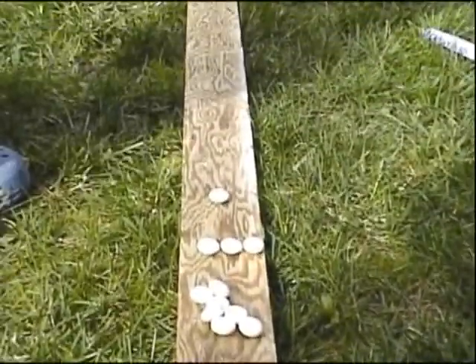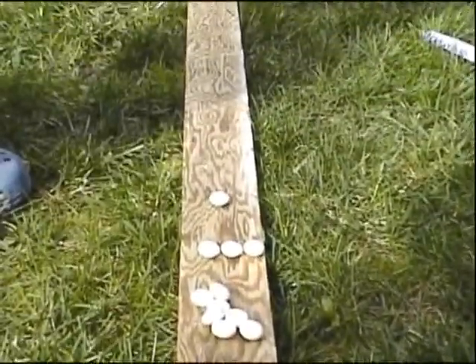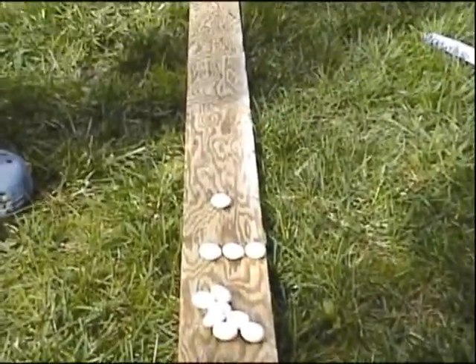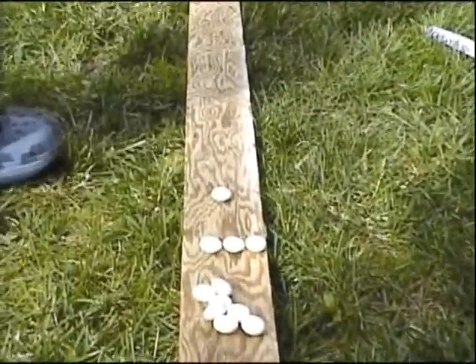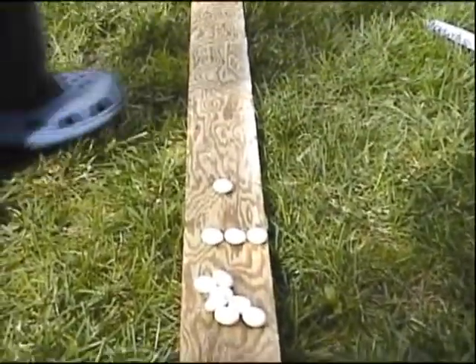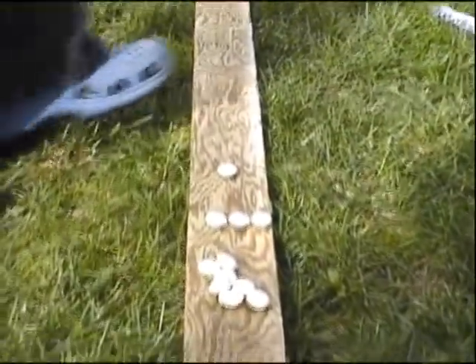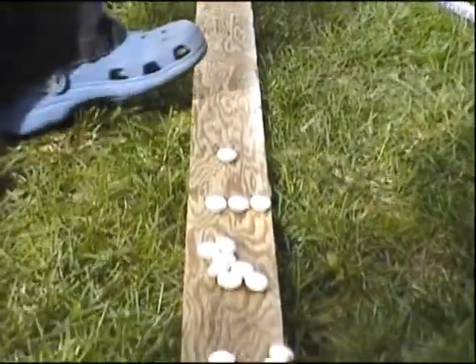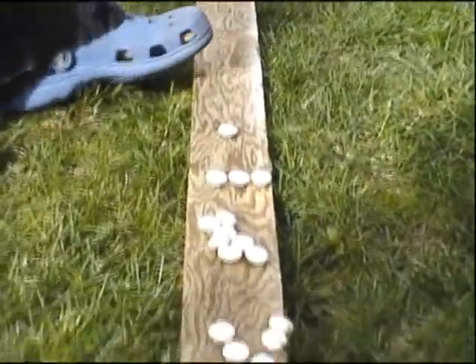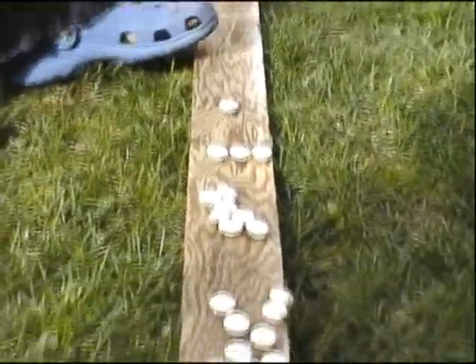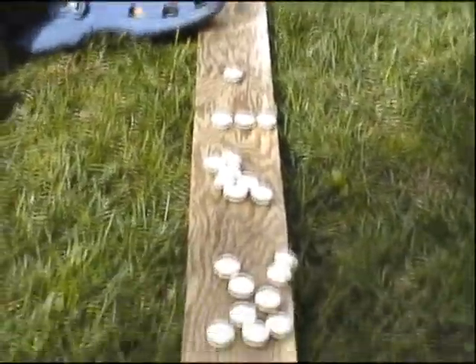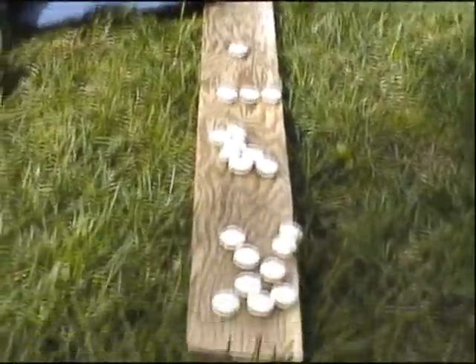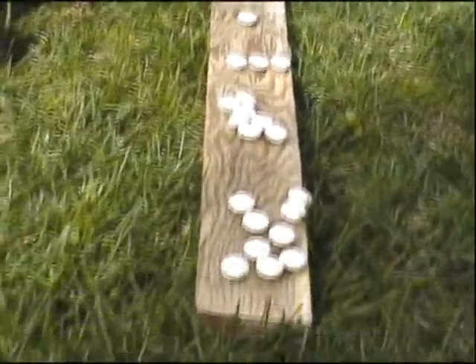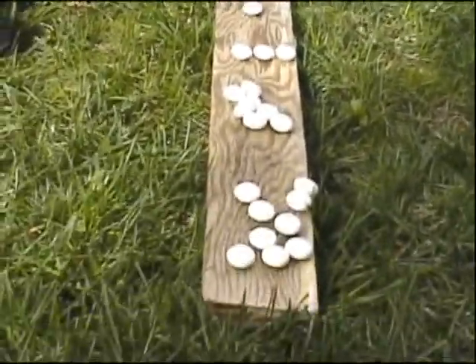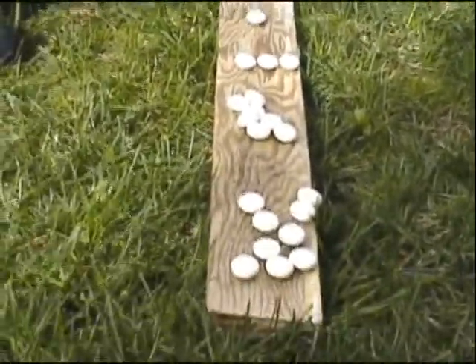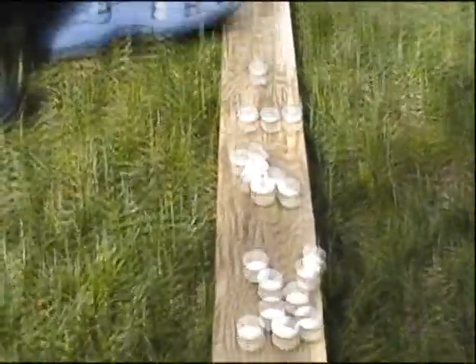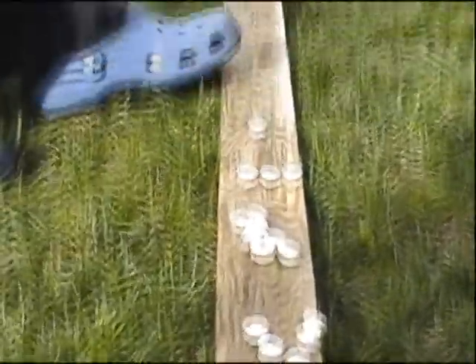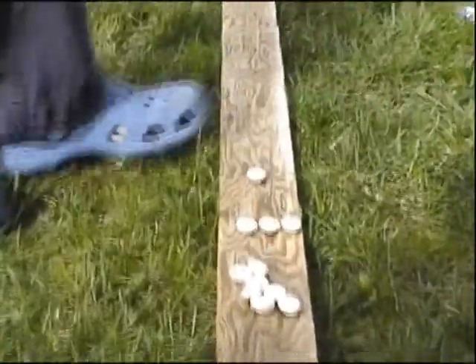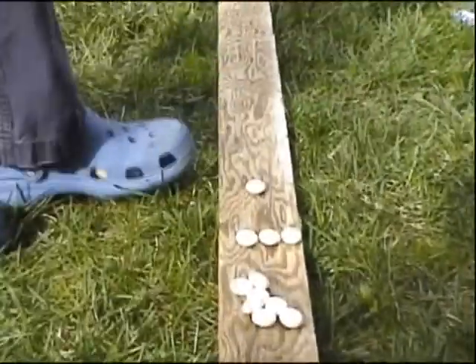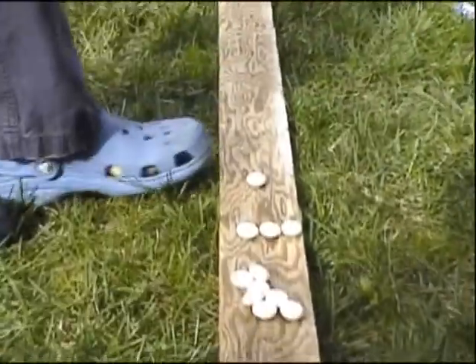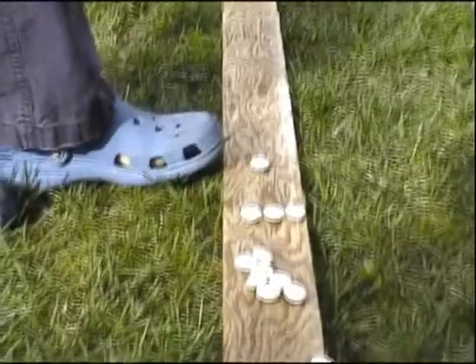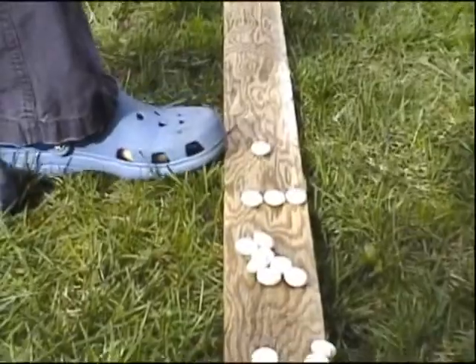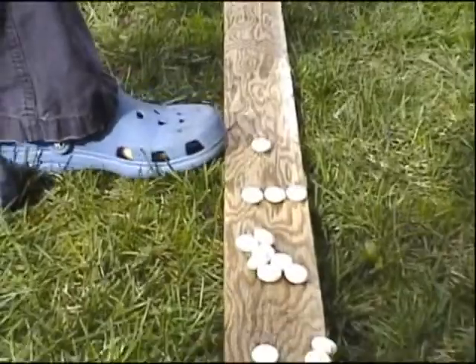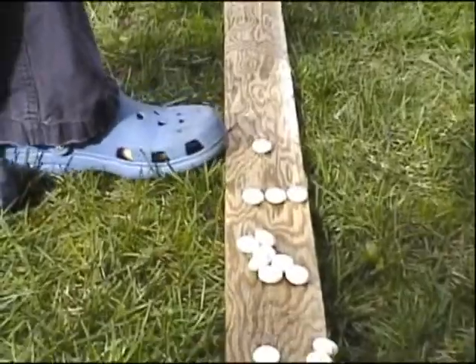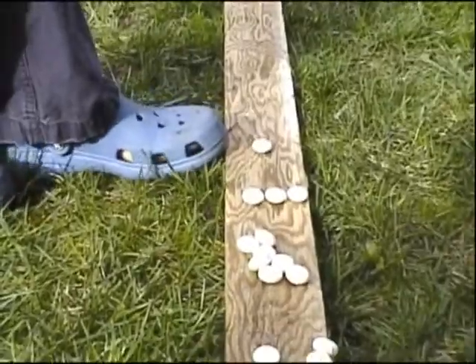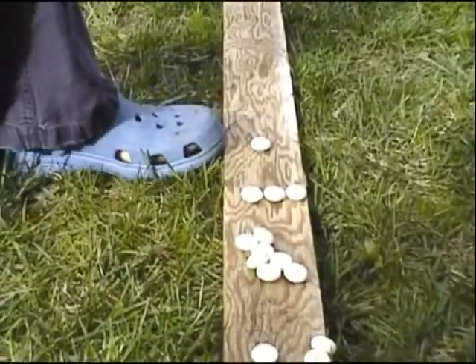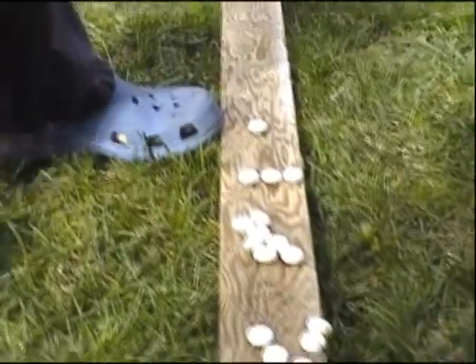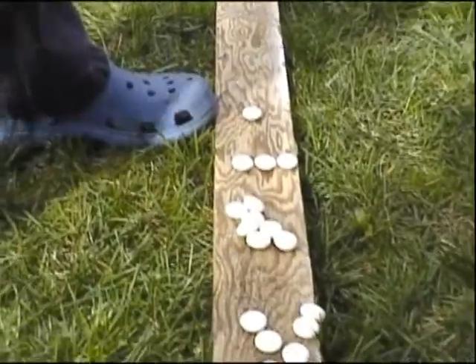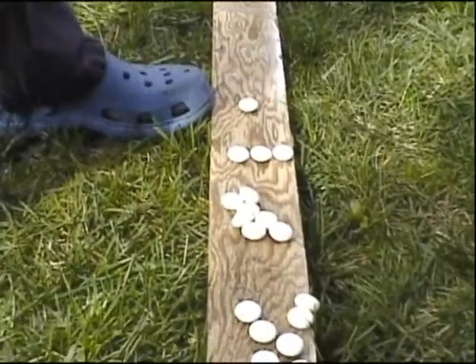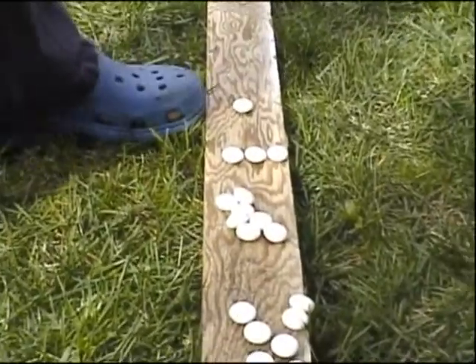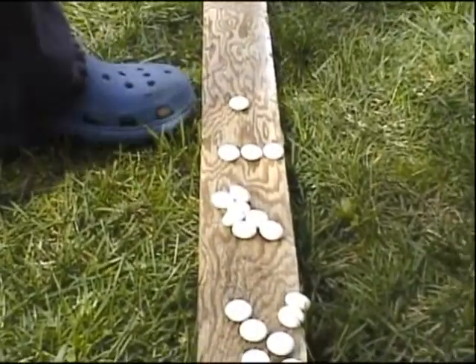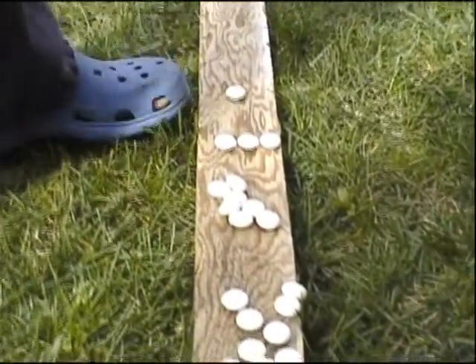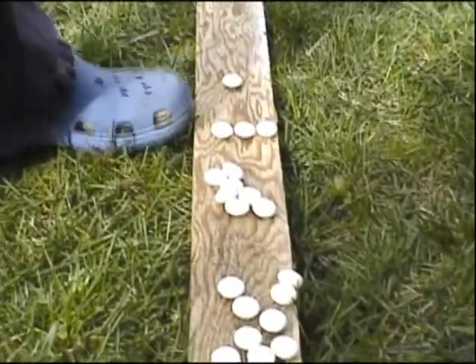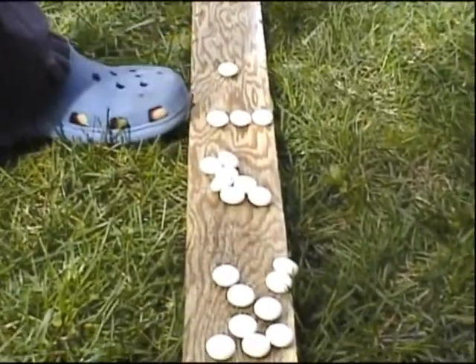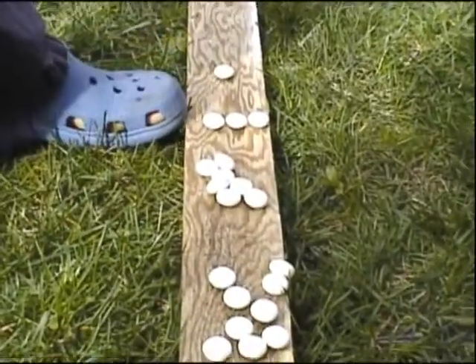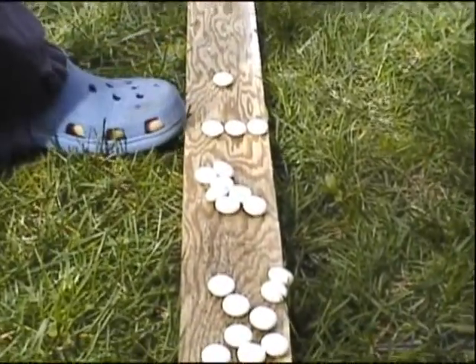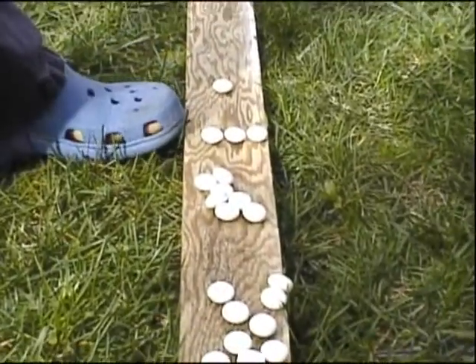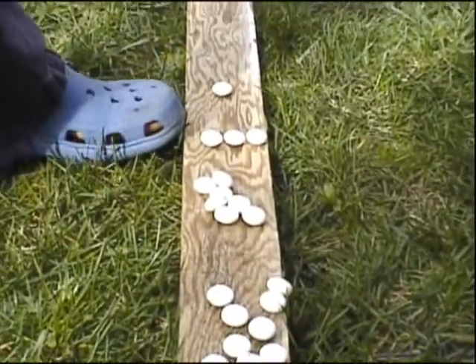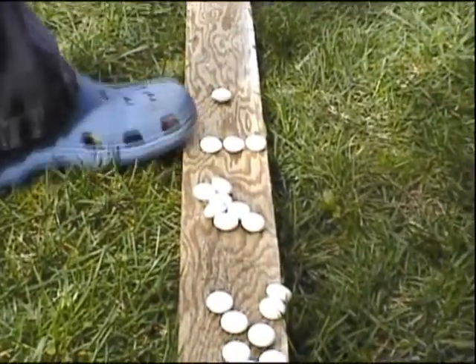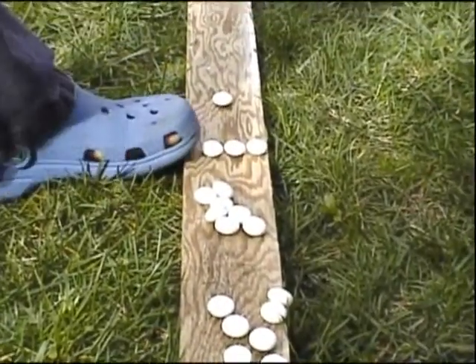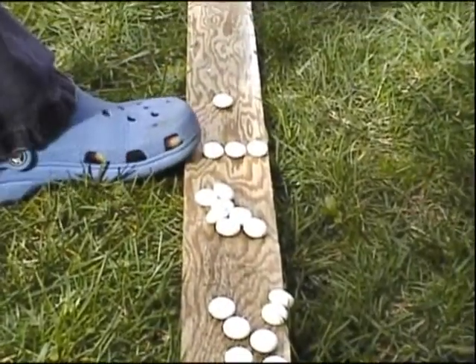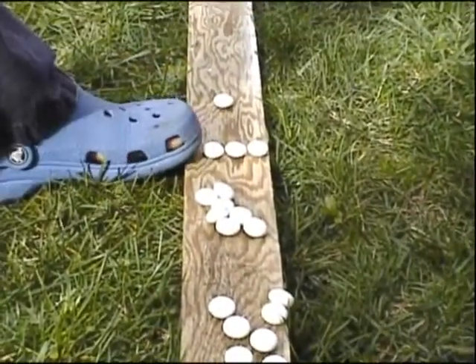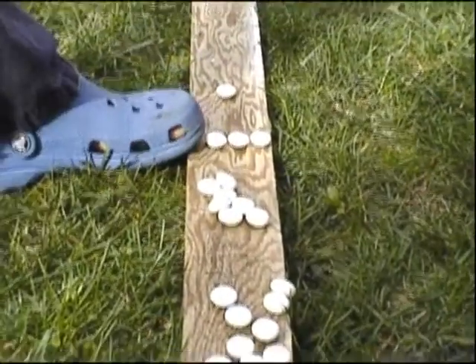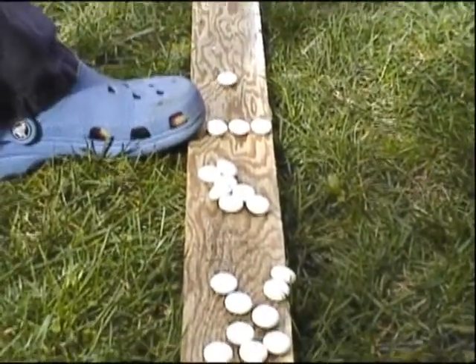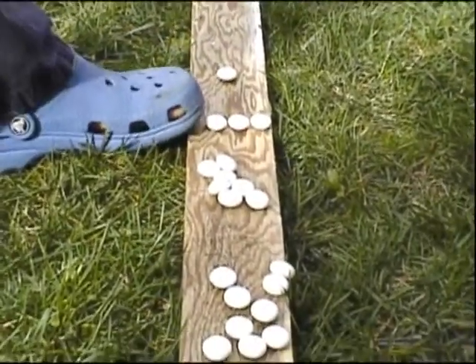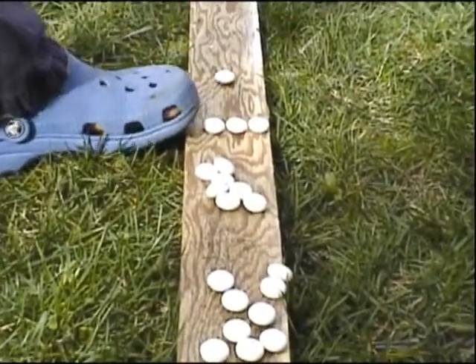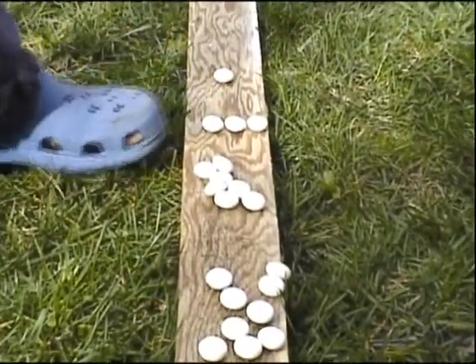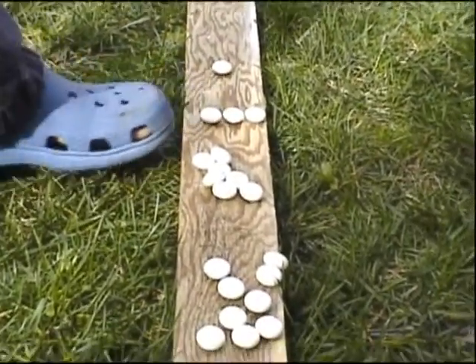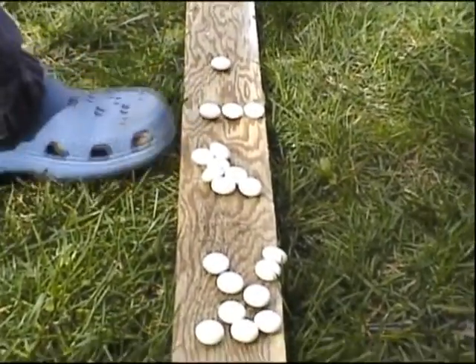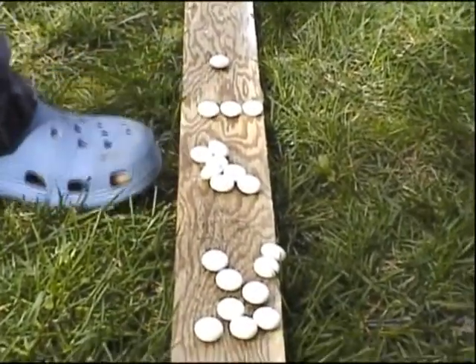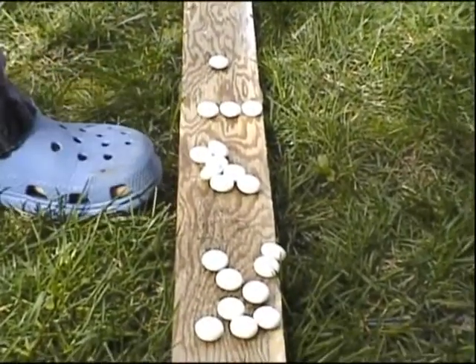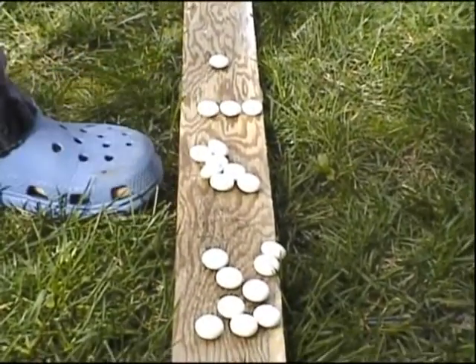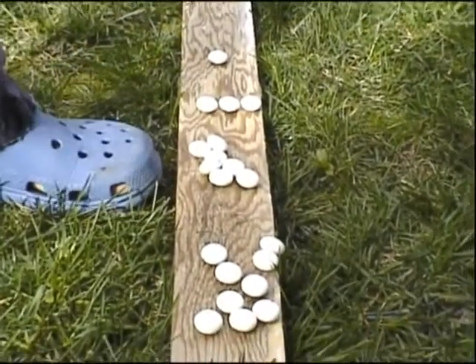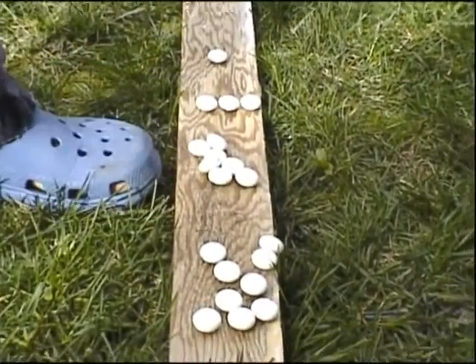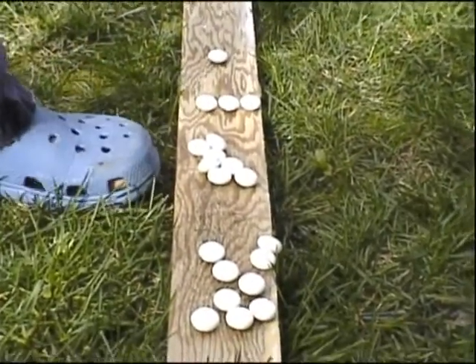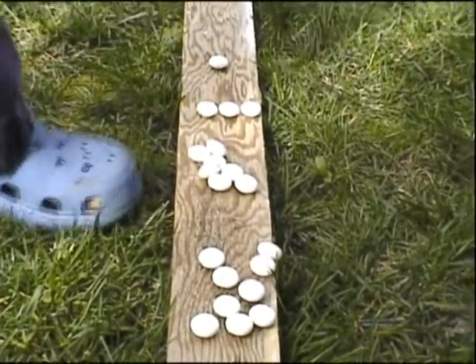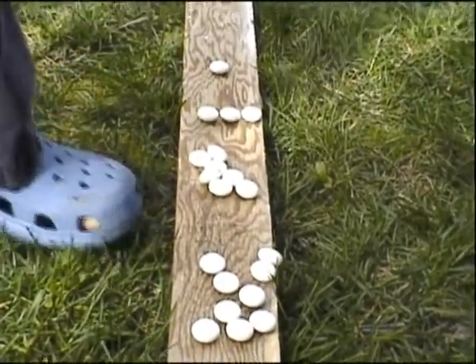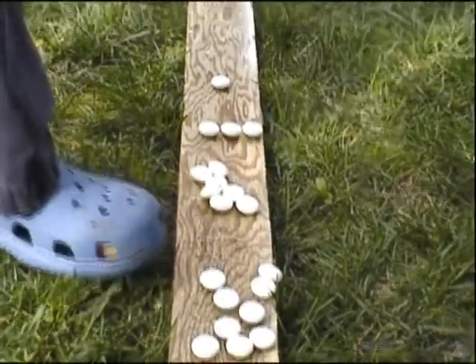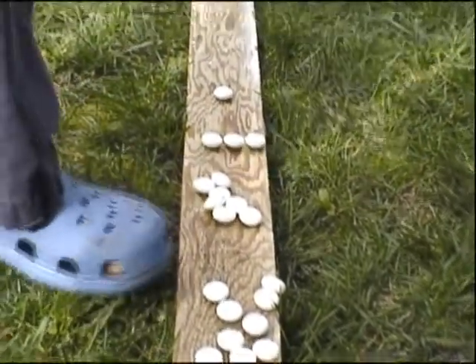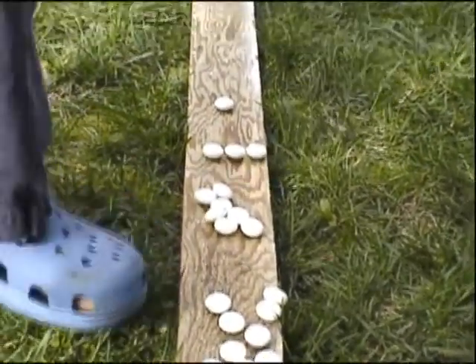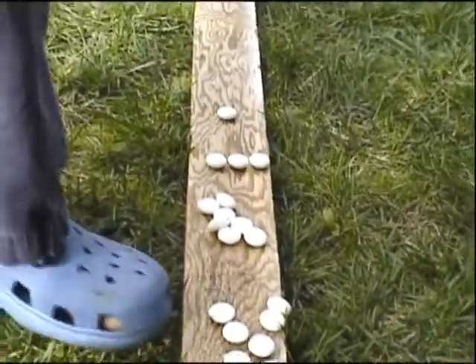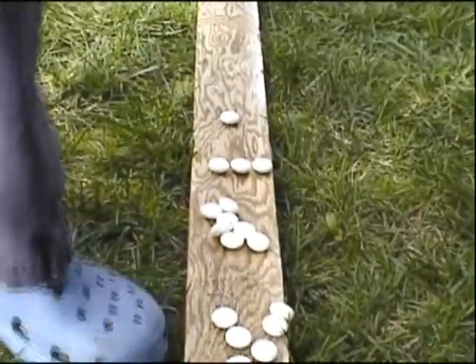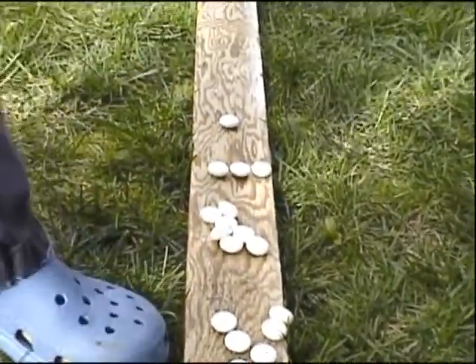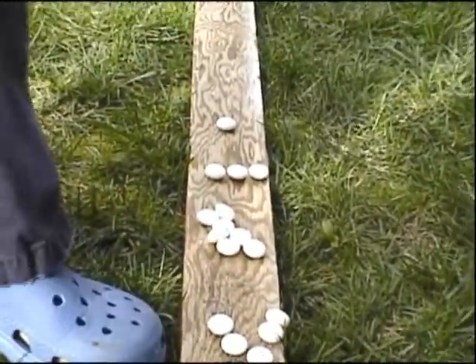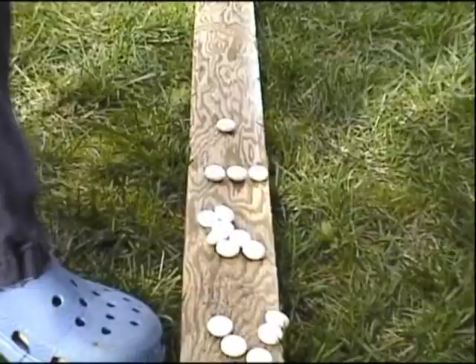We're starting off with zero, then one, two, three, seven, and then nine.